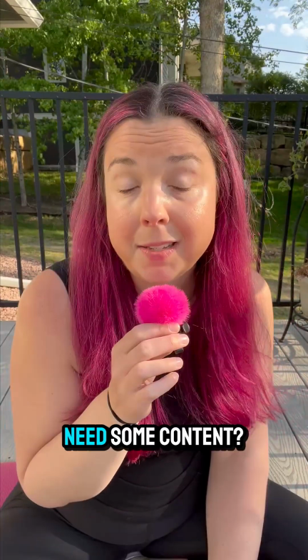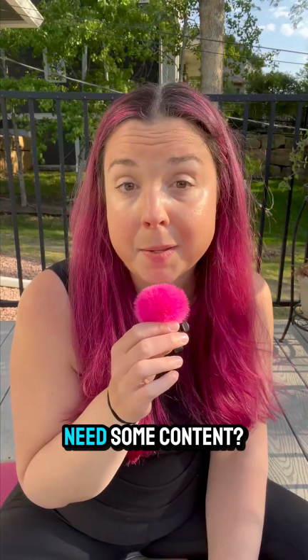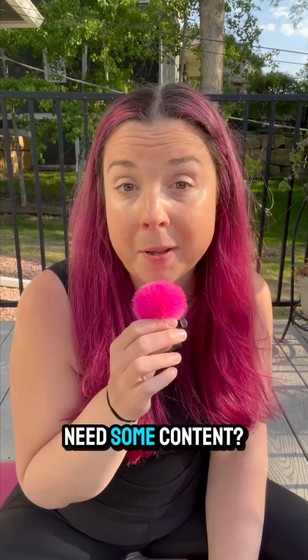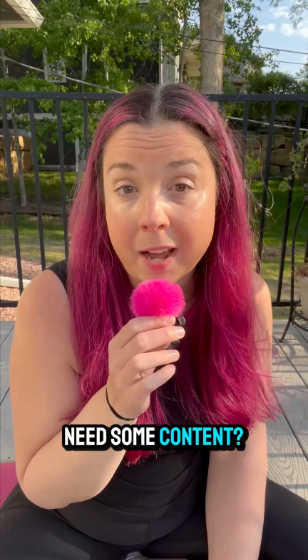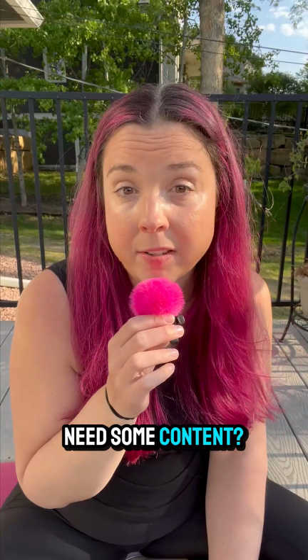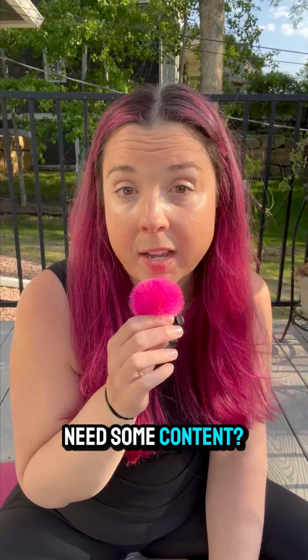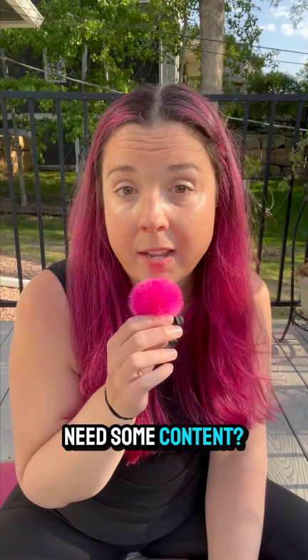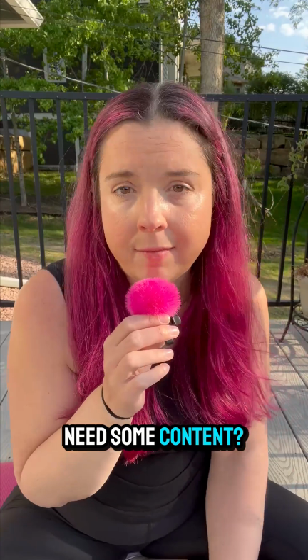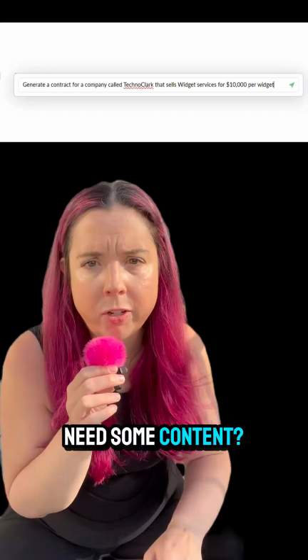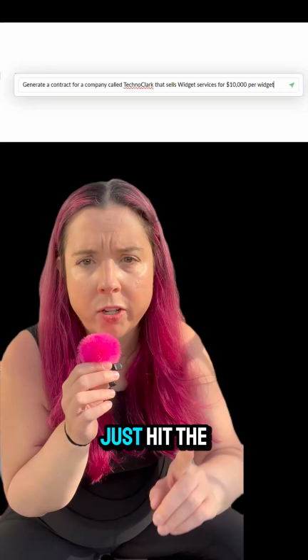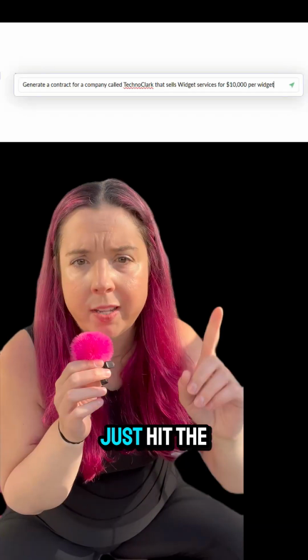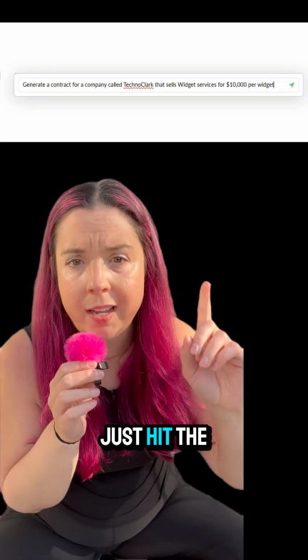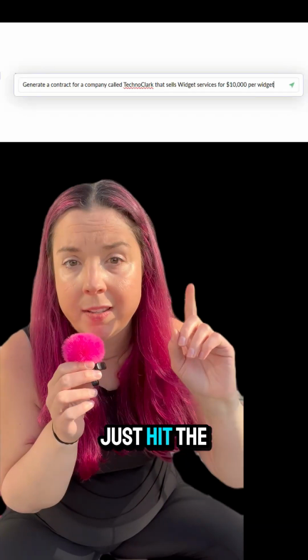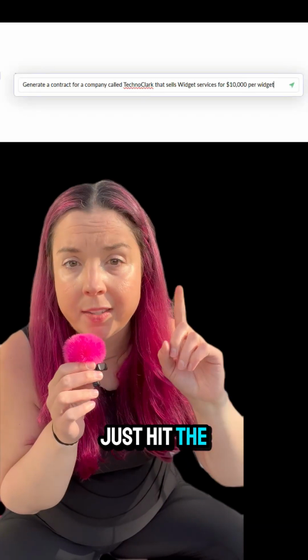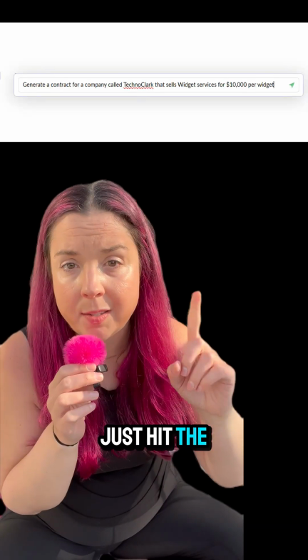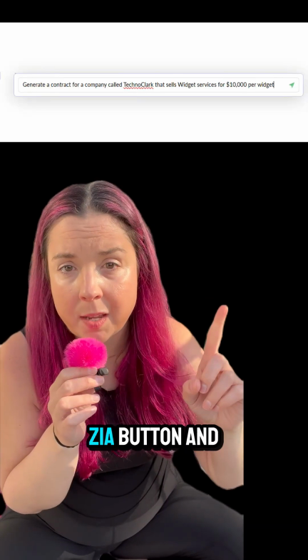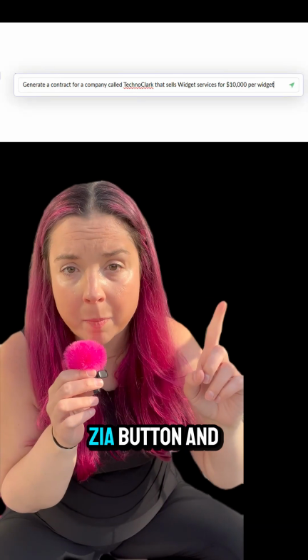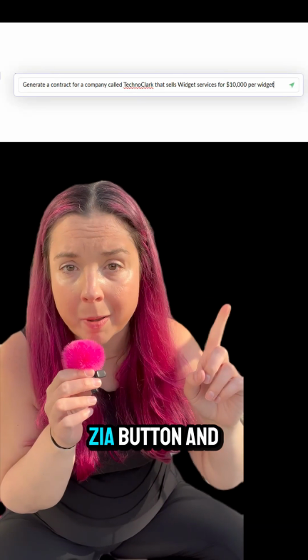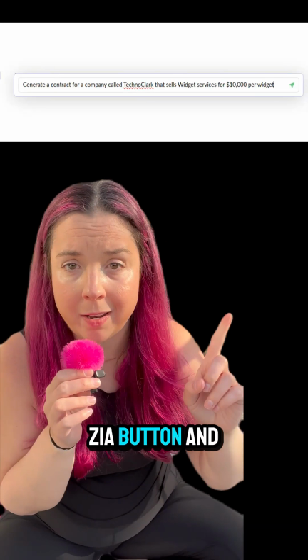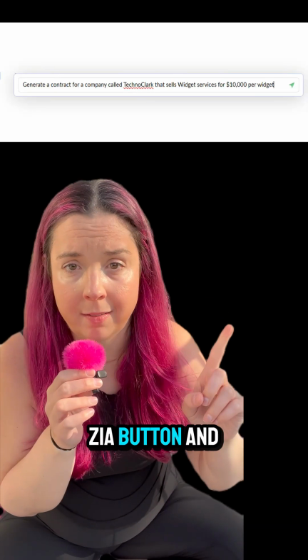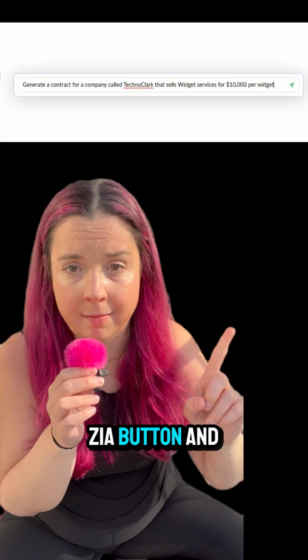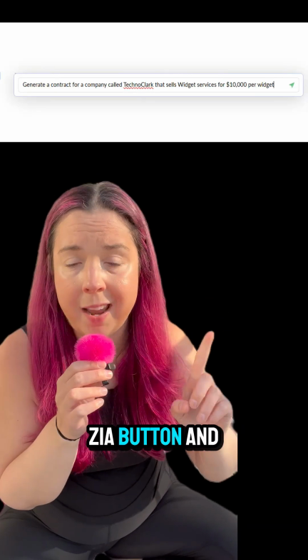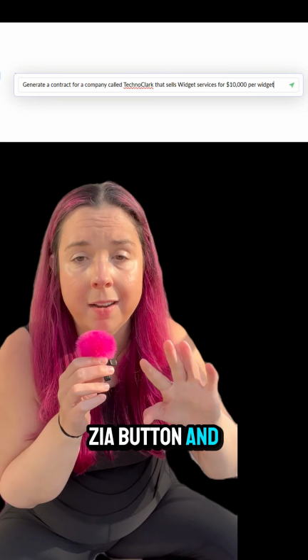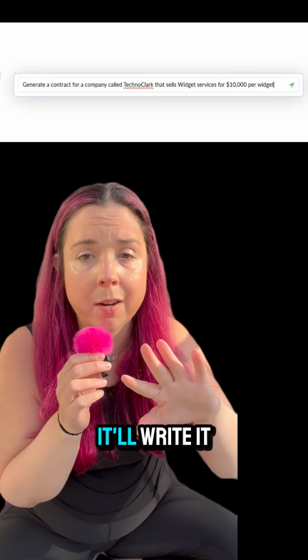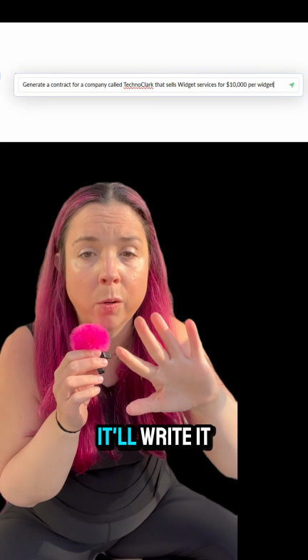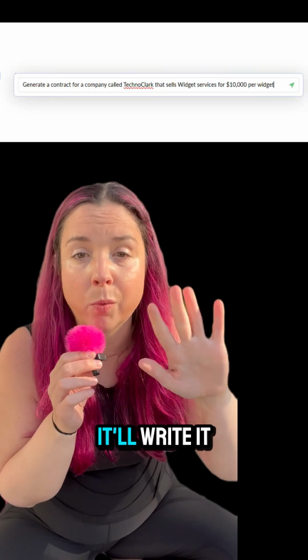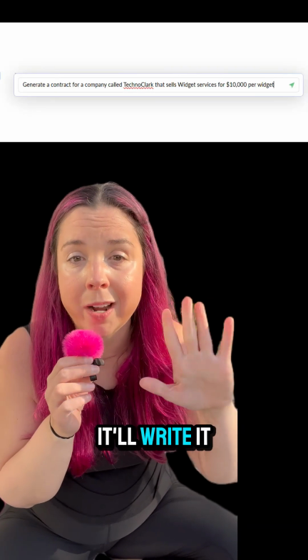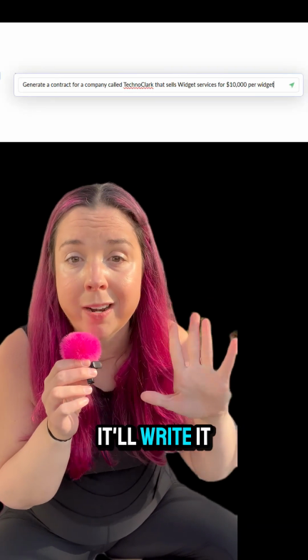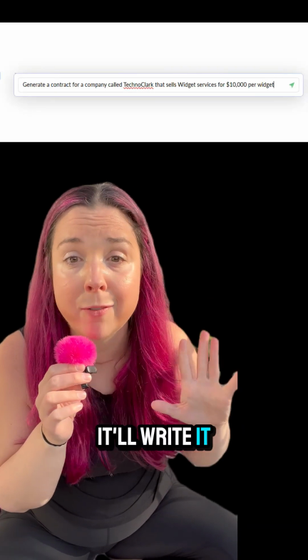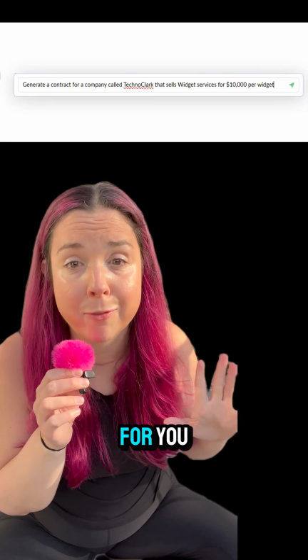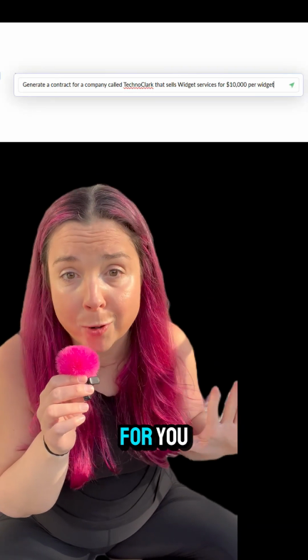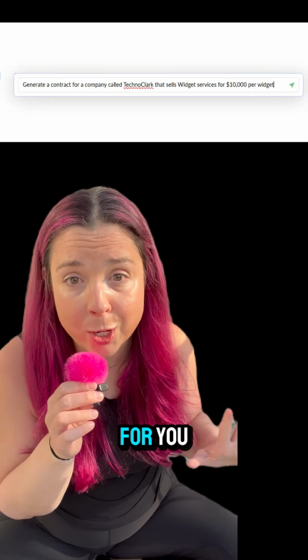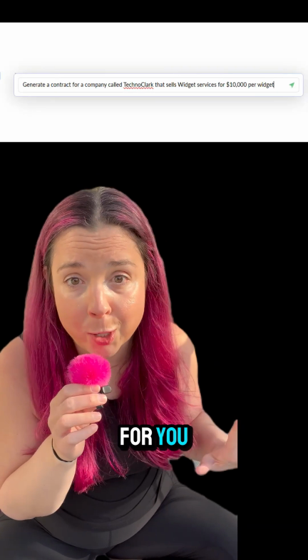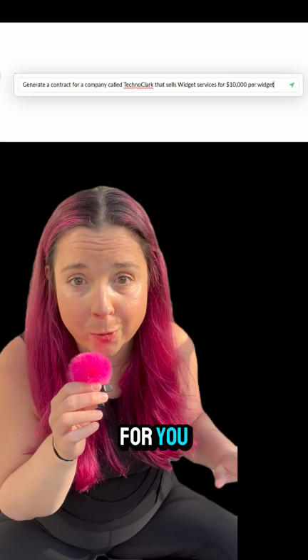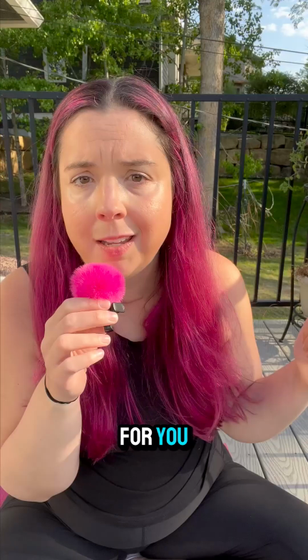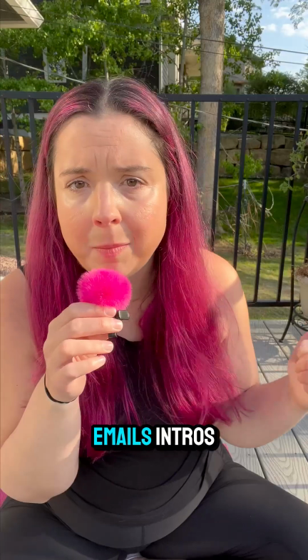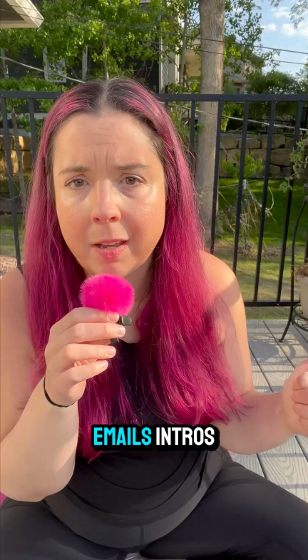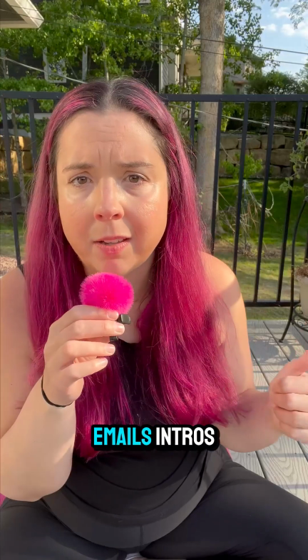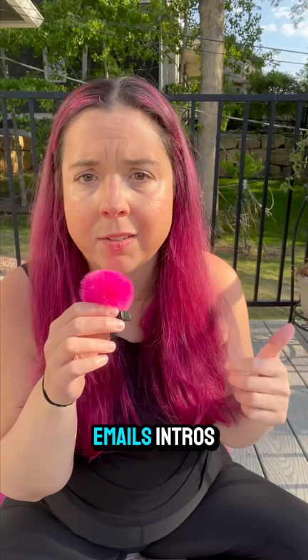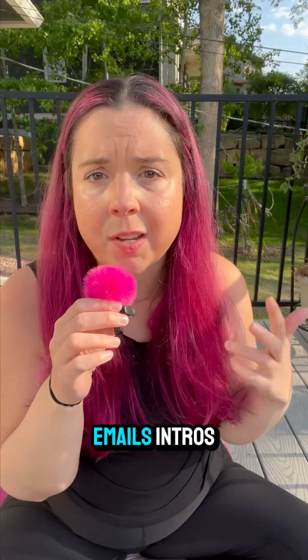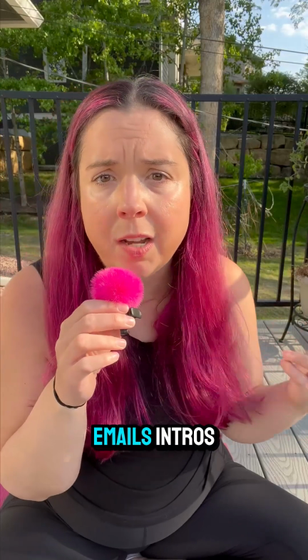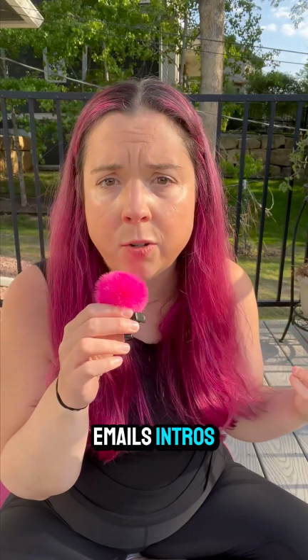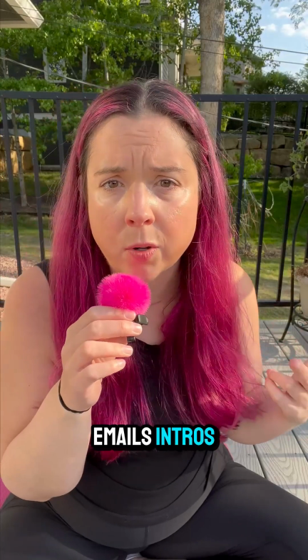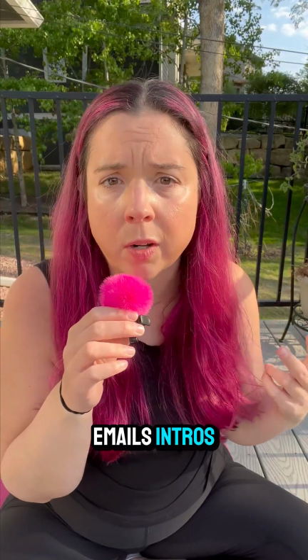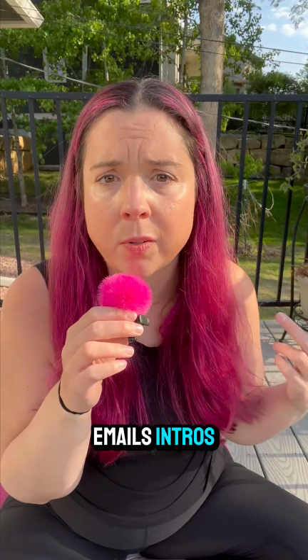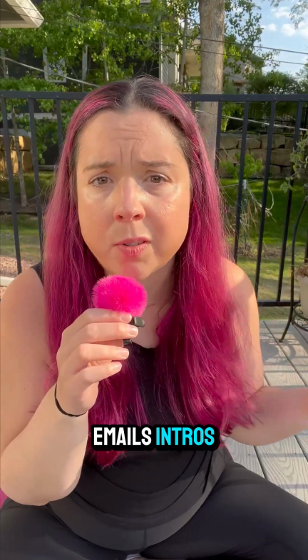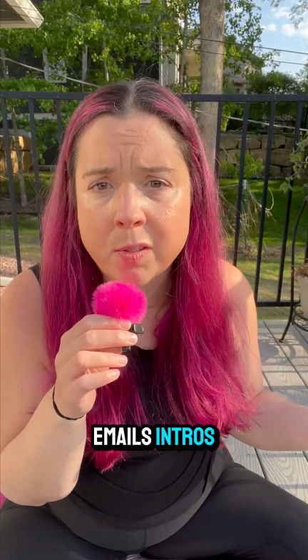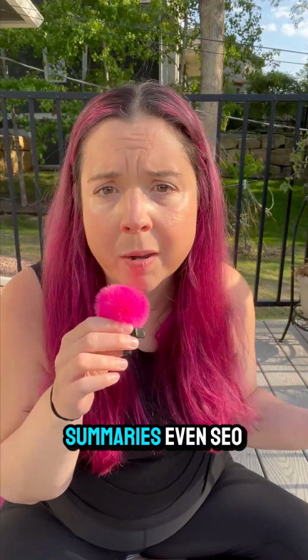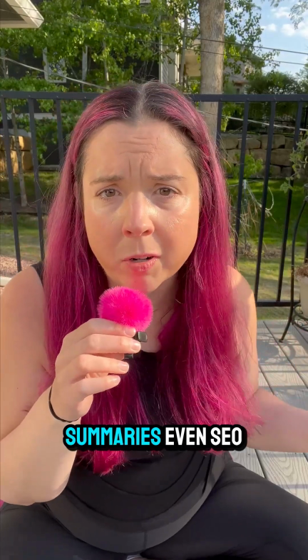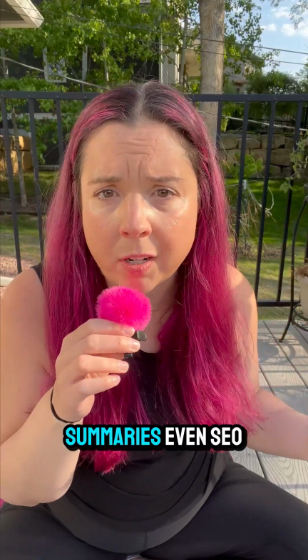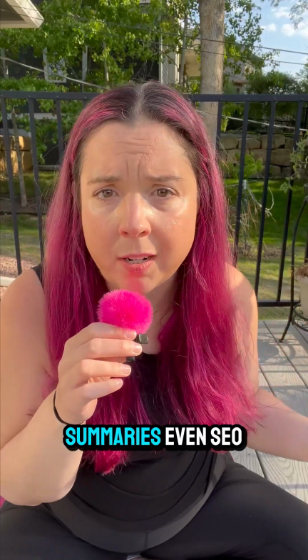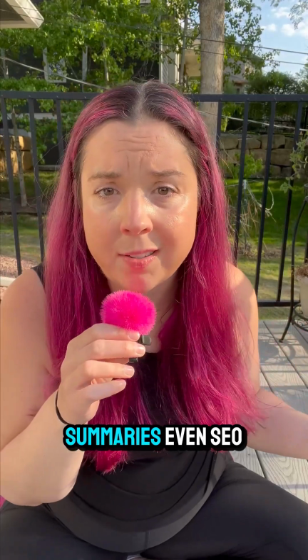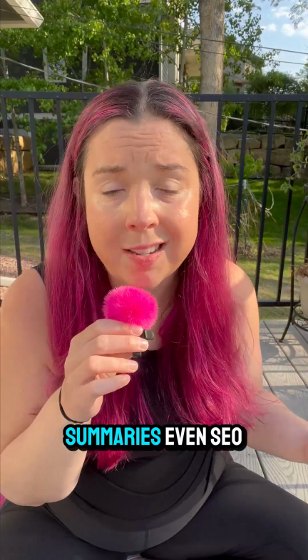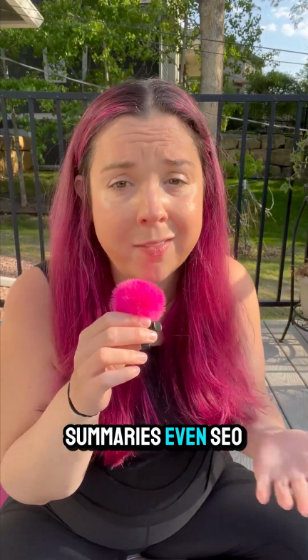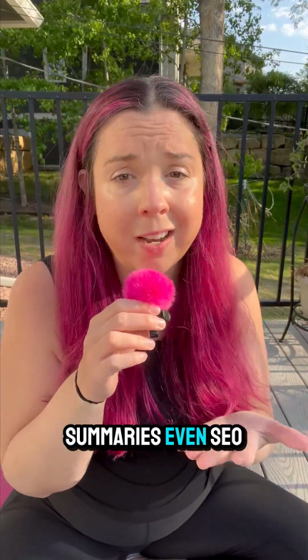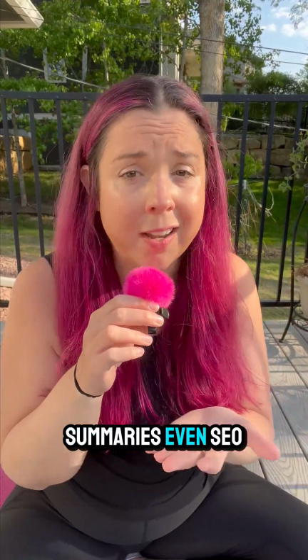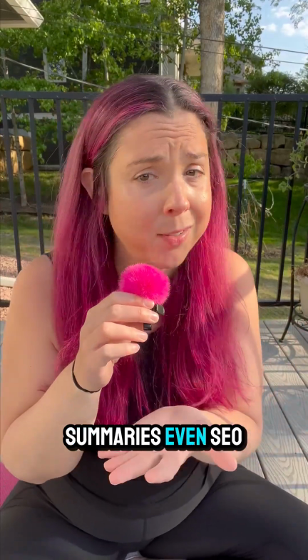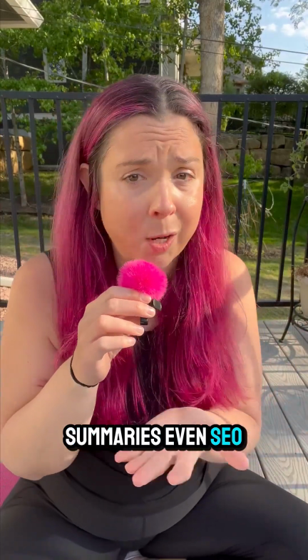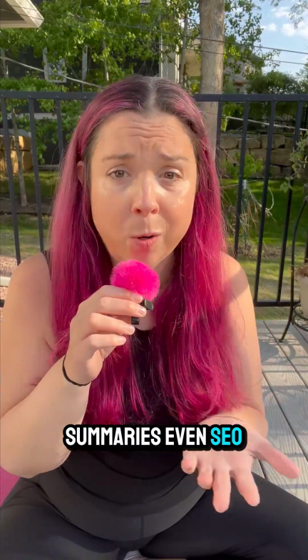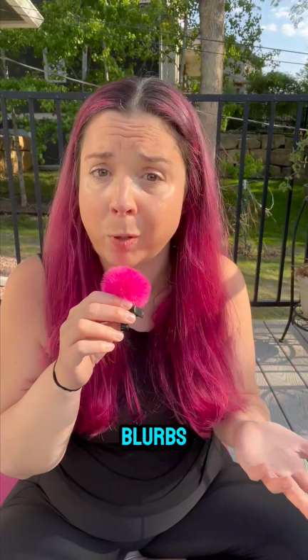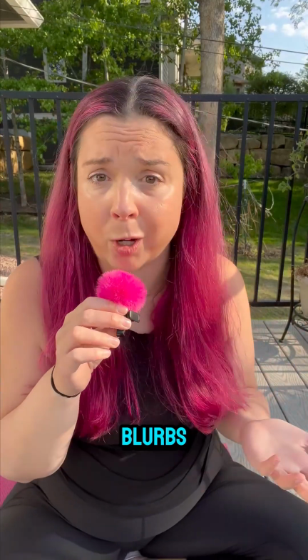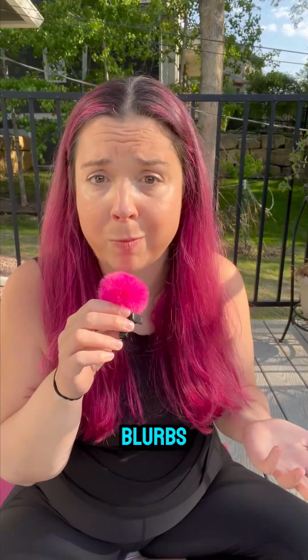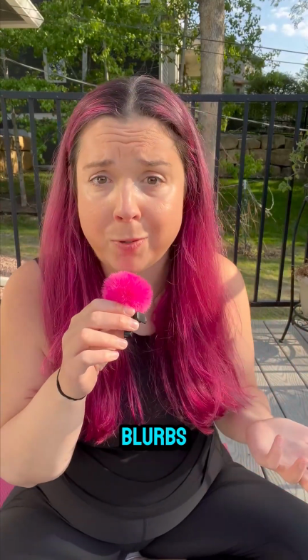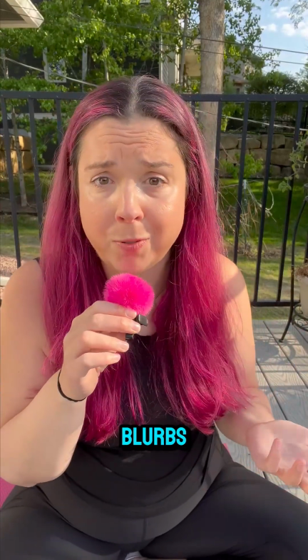Need some content? Just hit the Zia button and it'll write it for you — emails, intros, summaries, even SEO blurbs.